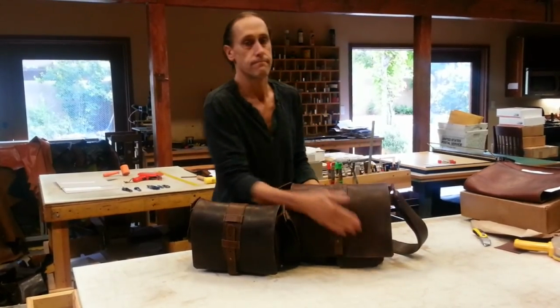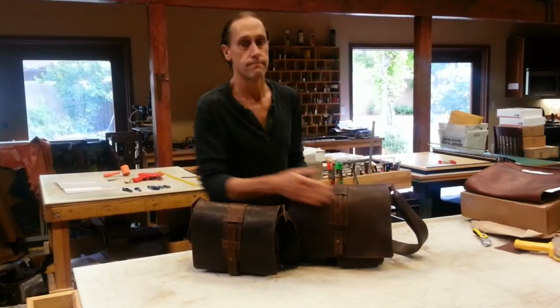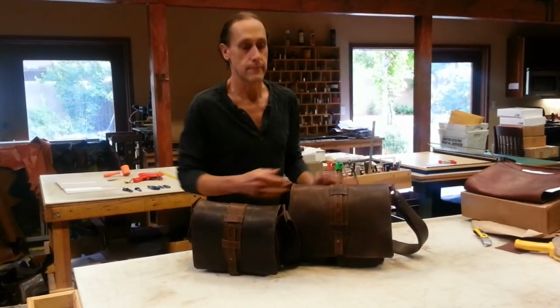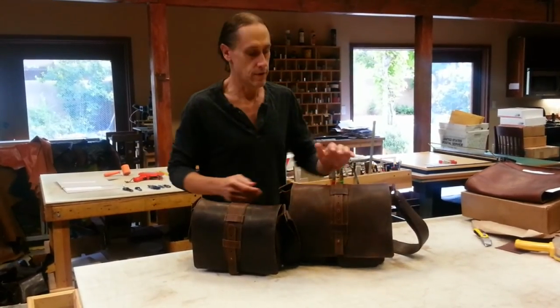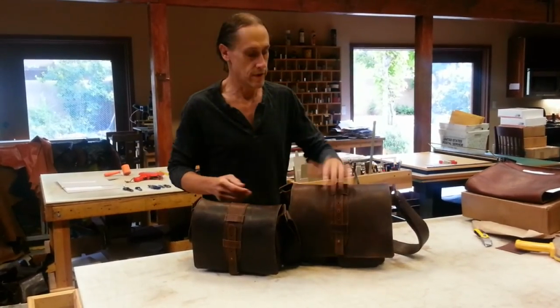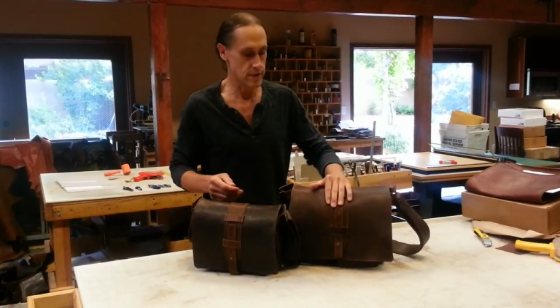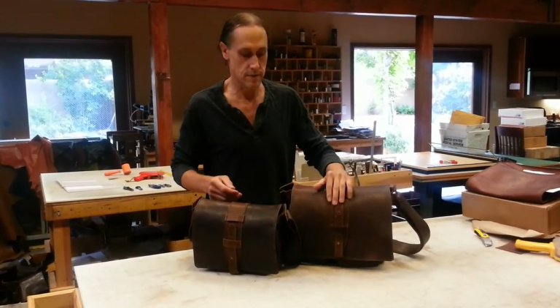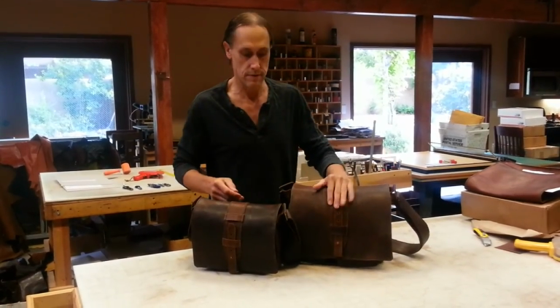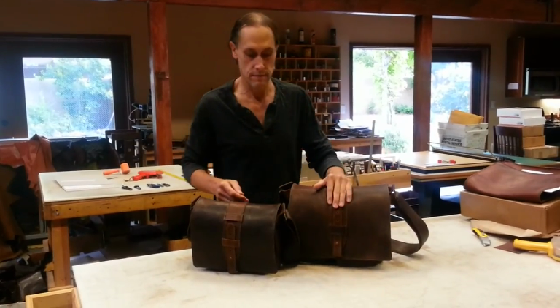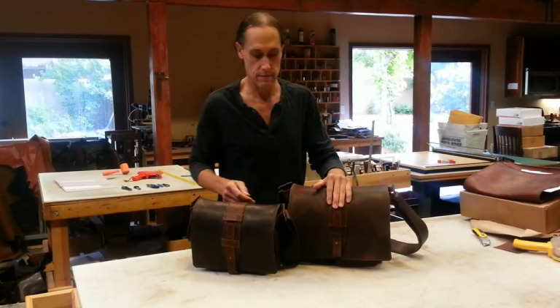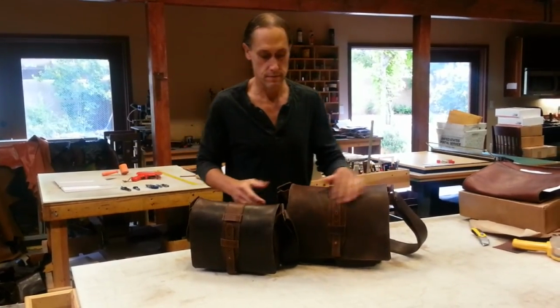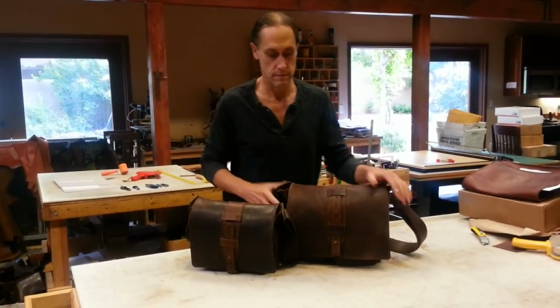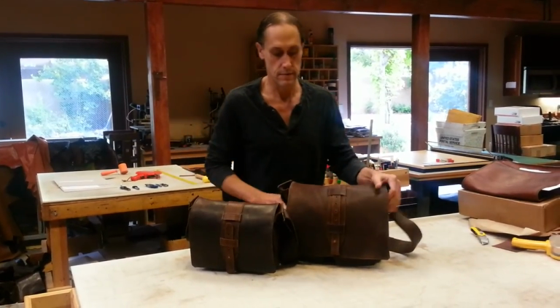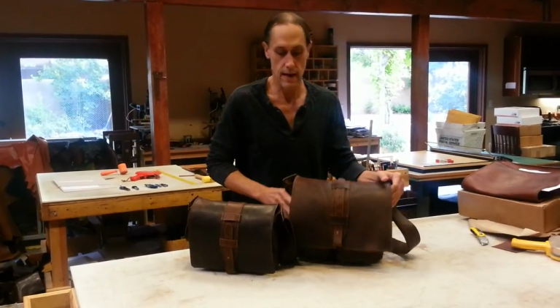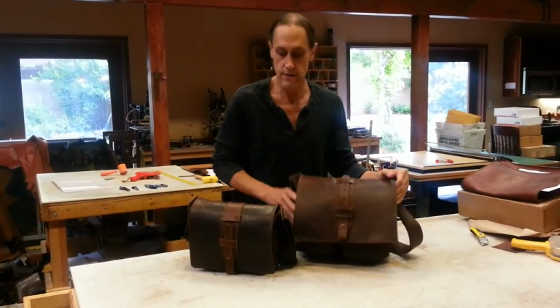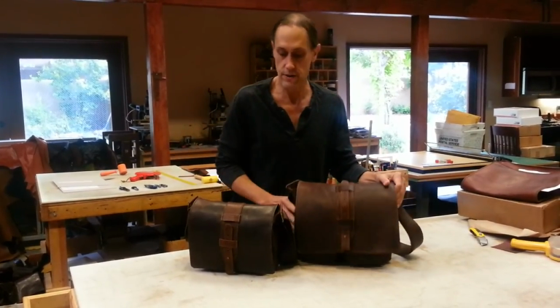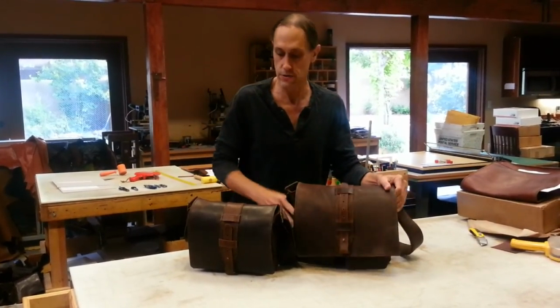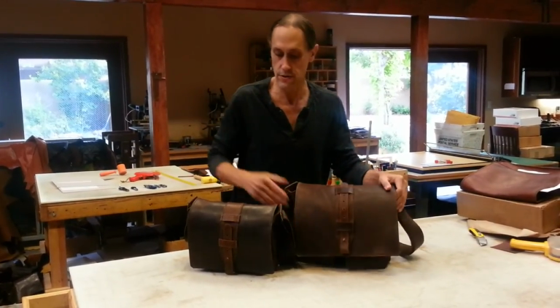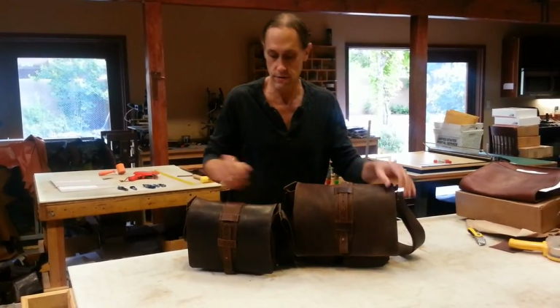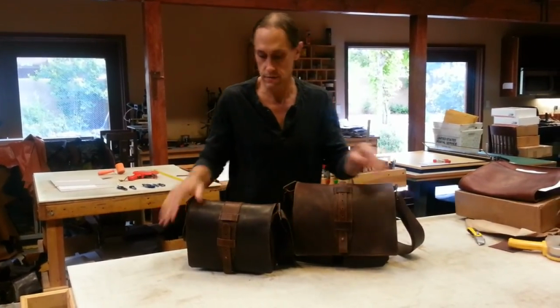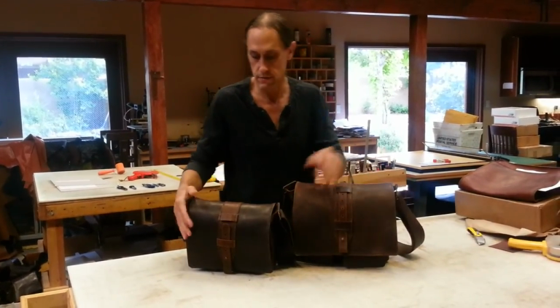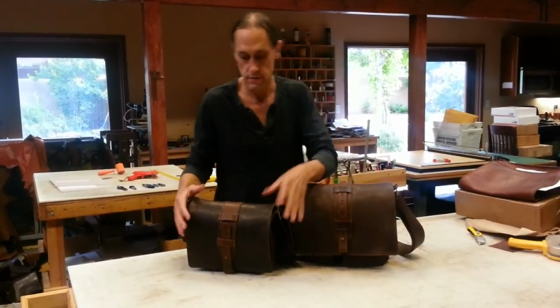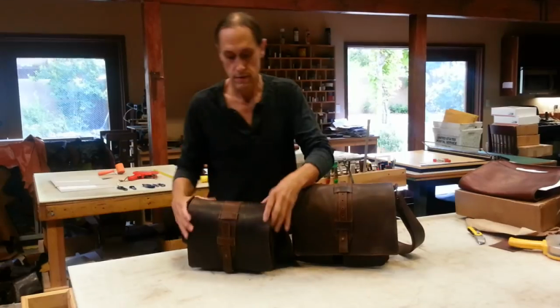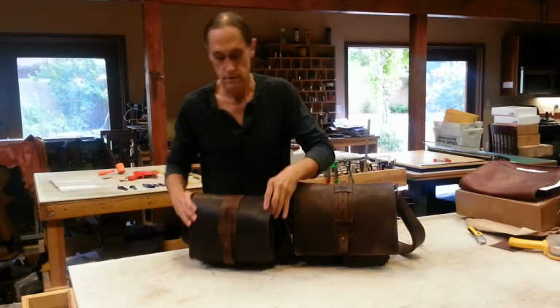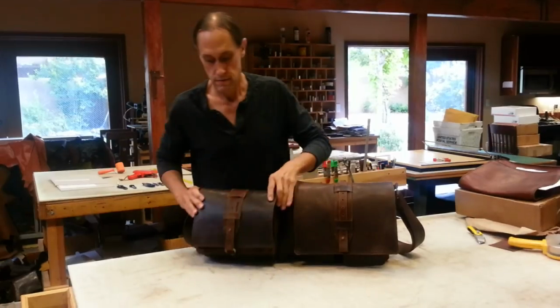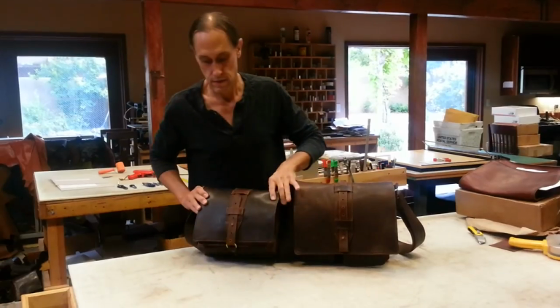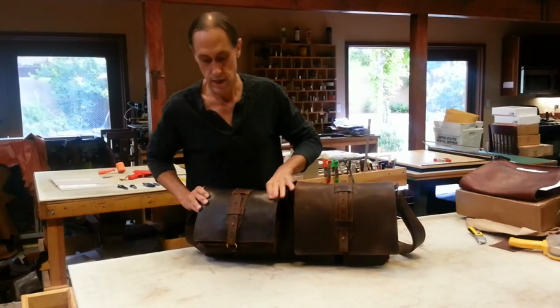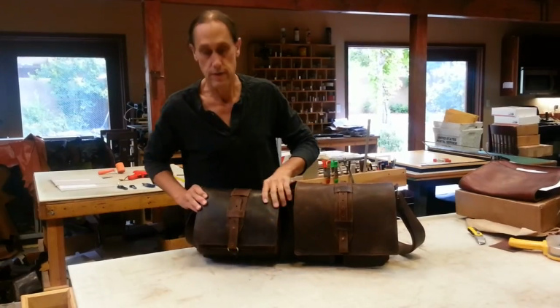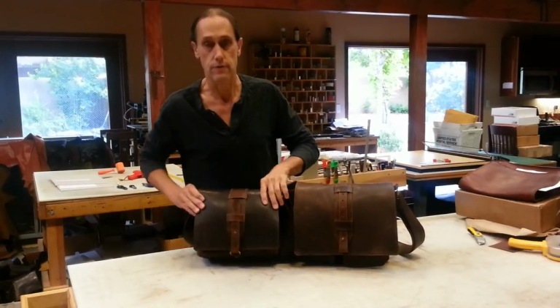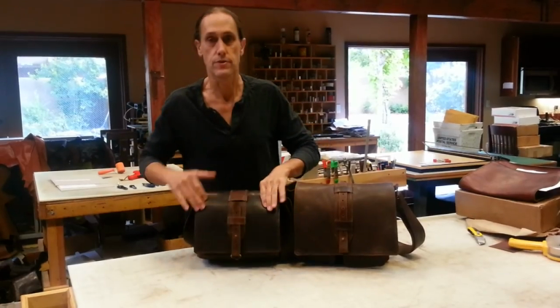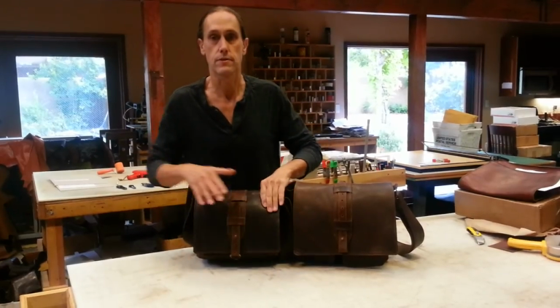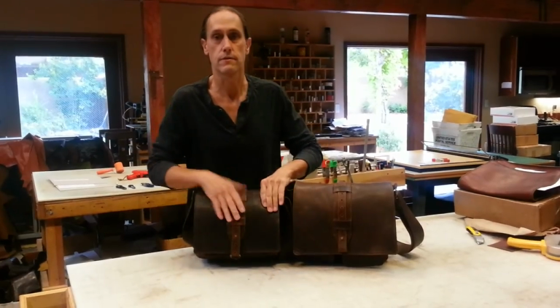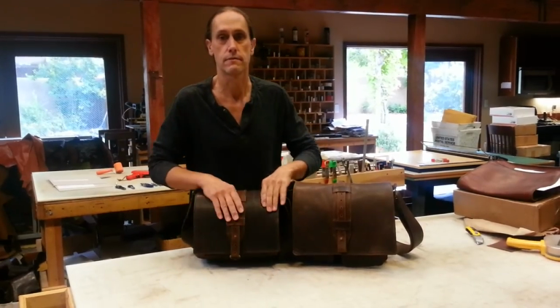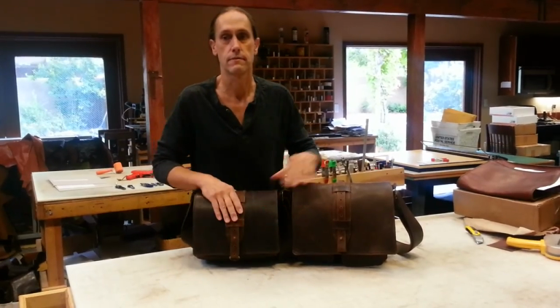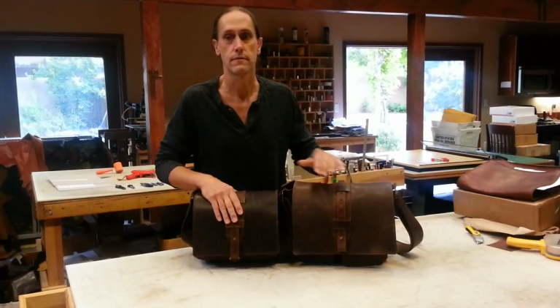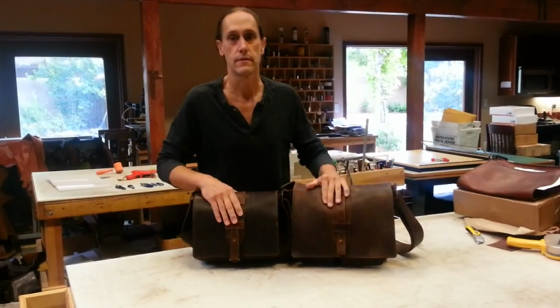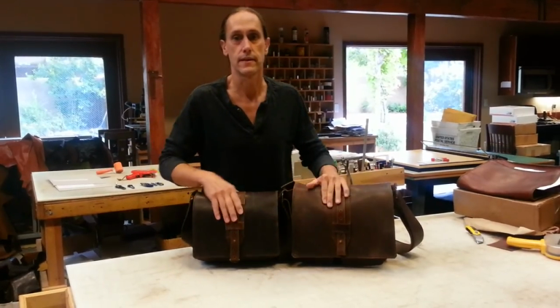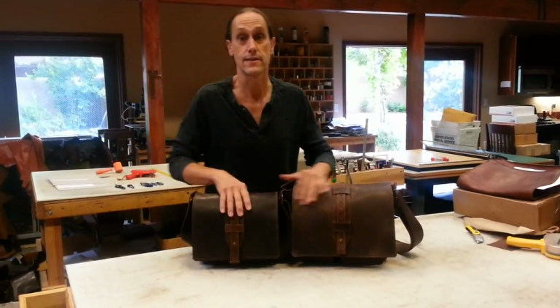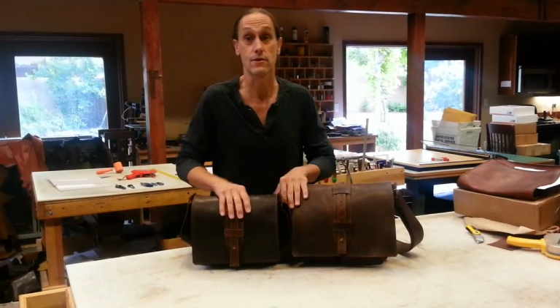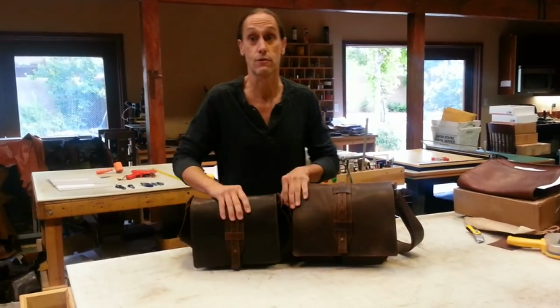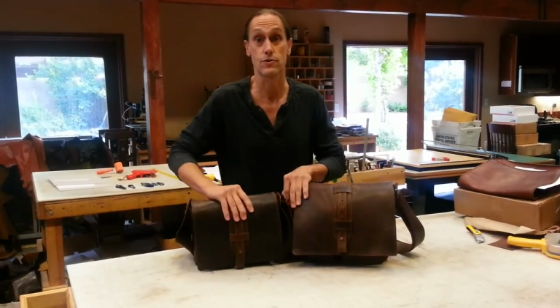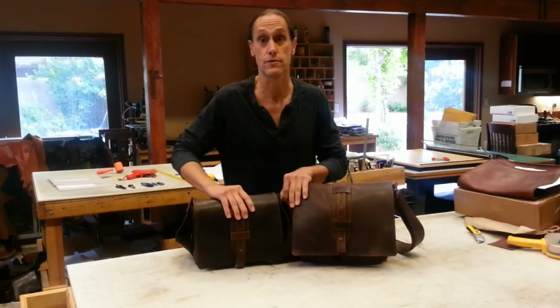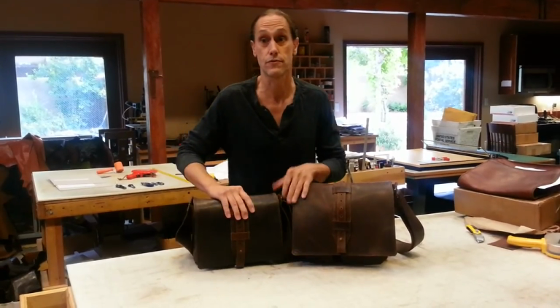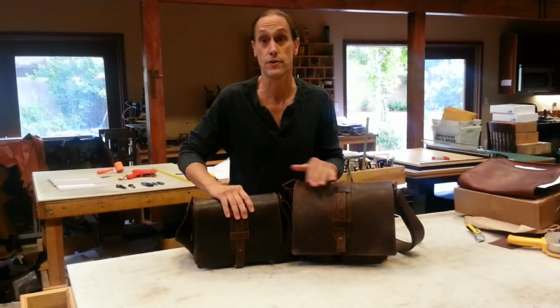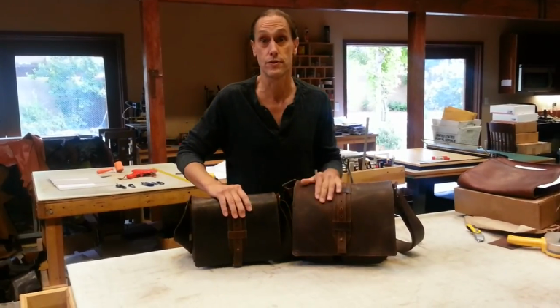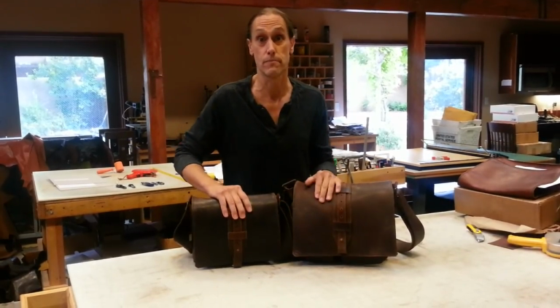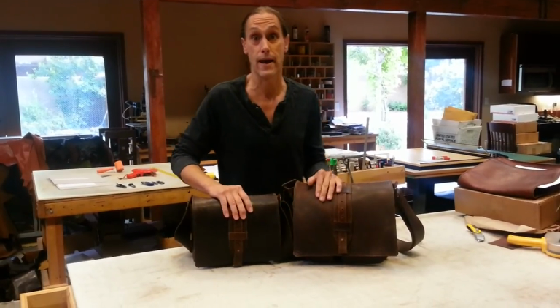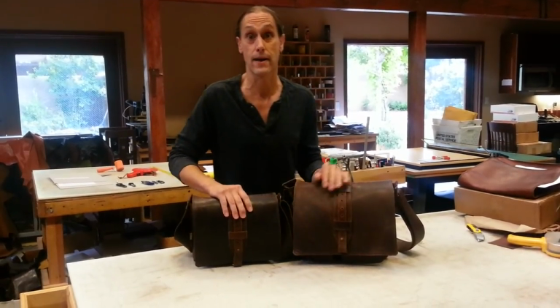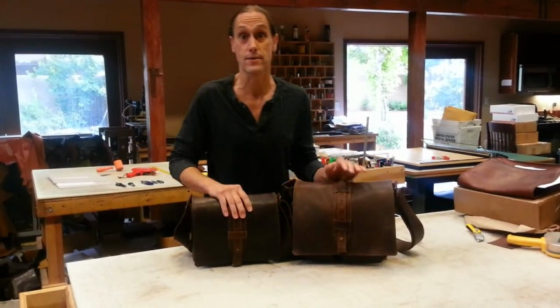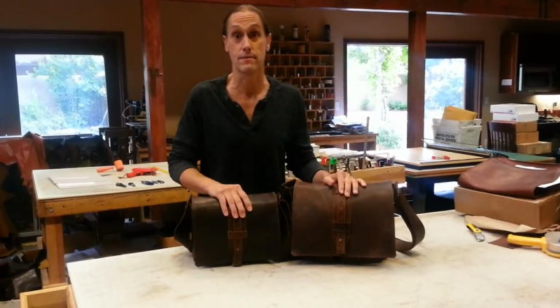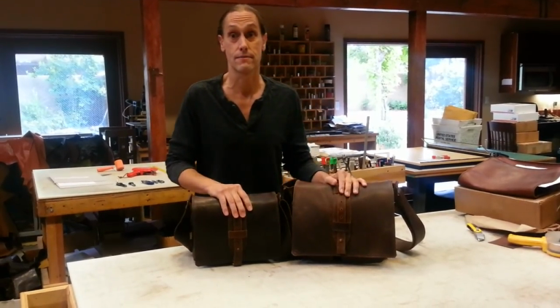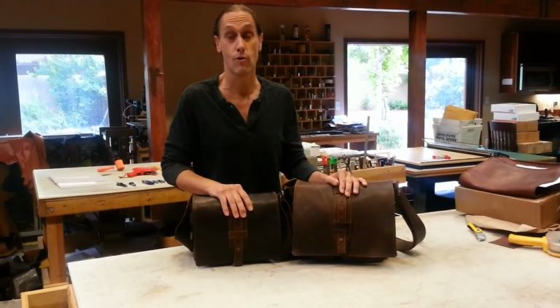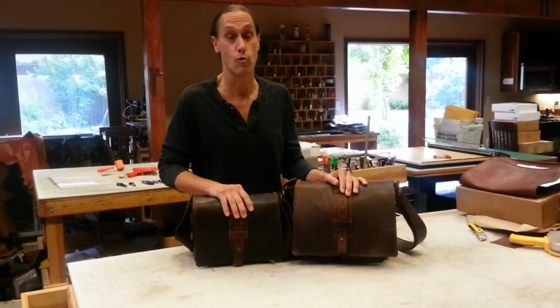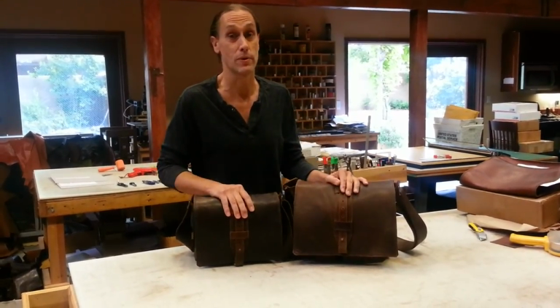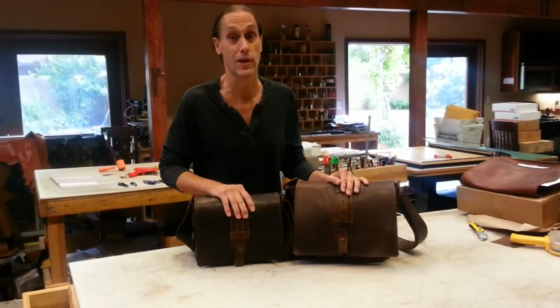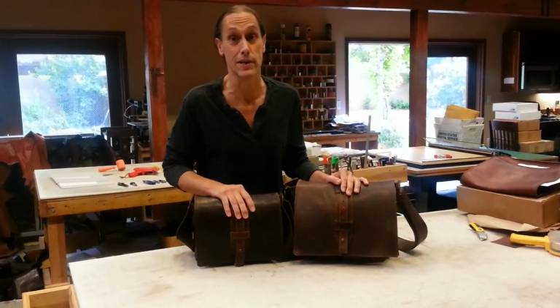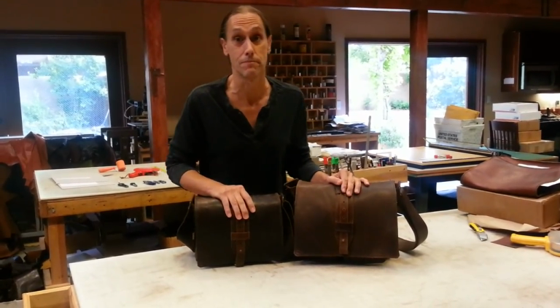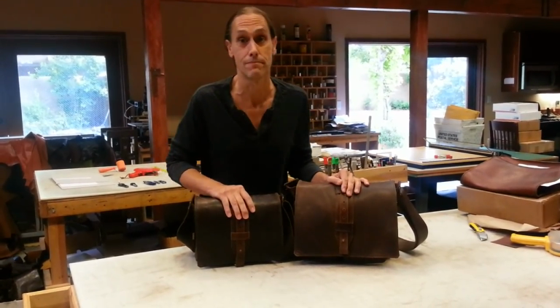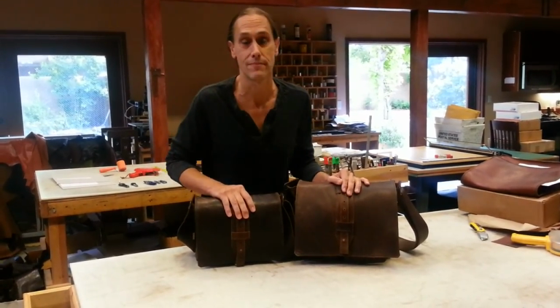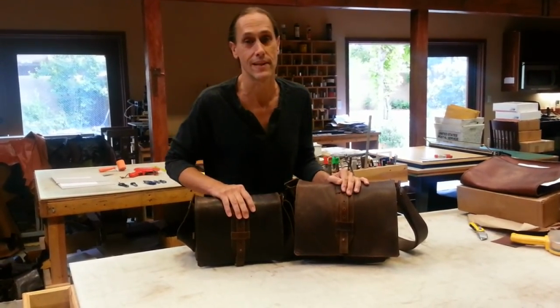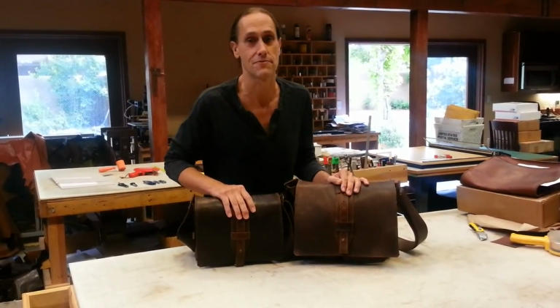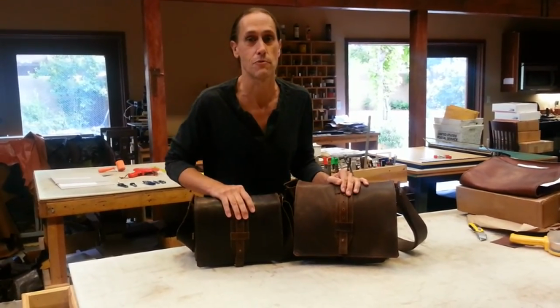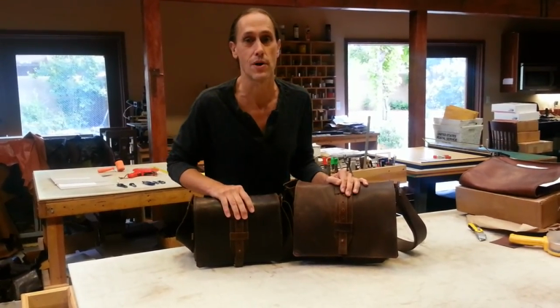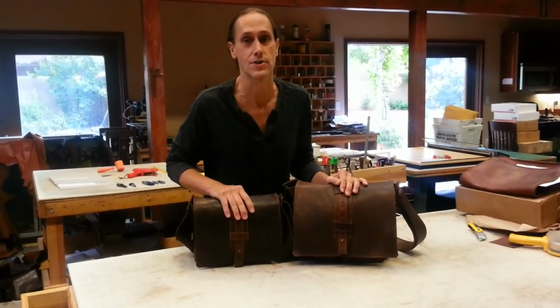There it is — not in use, in use — and this is the closures for our two bags. Hope you like them. Thanks for watching.